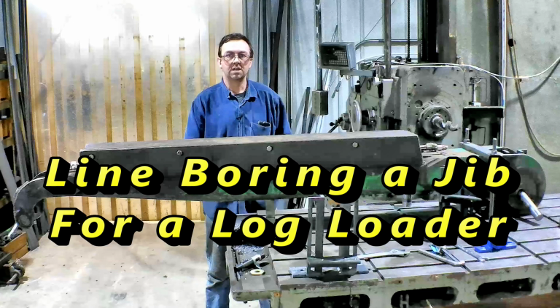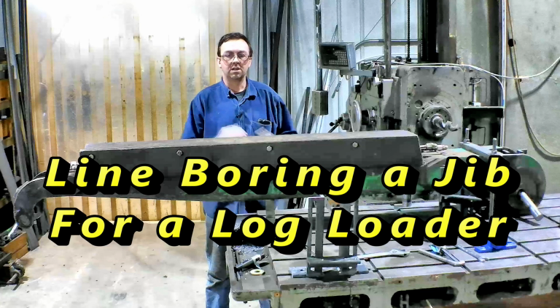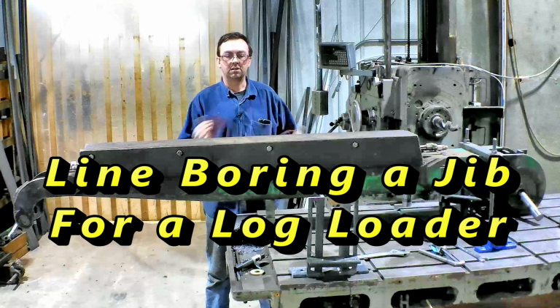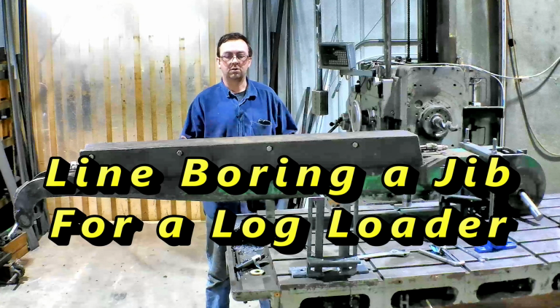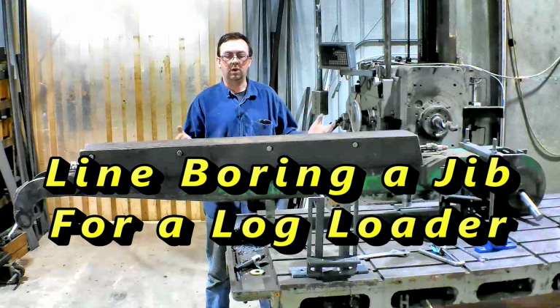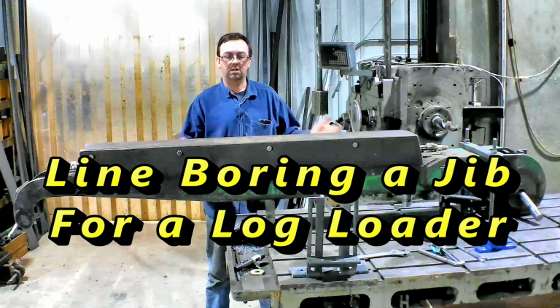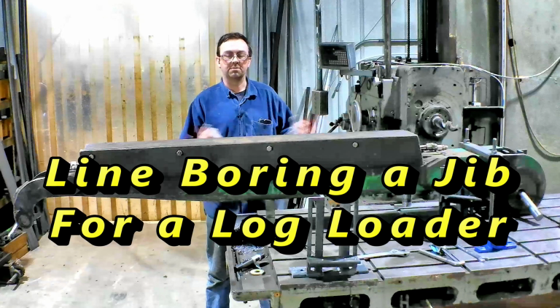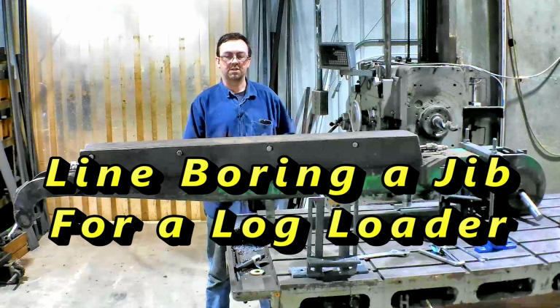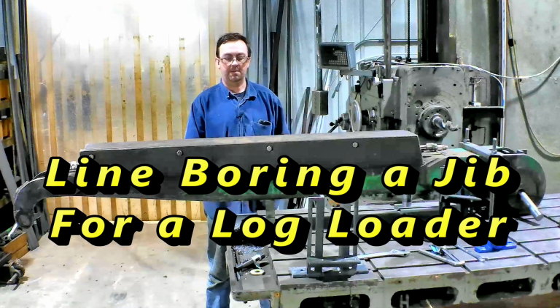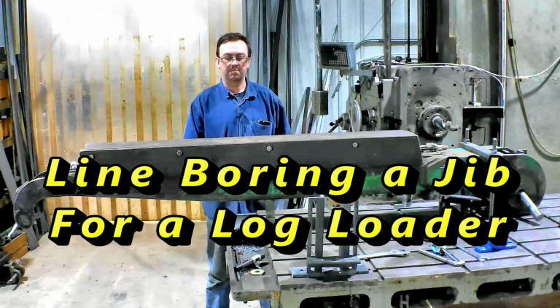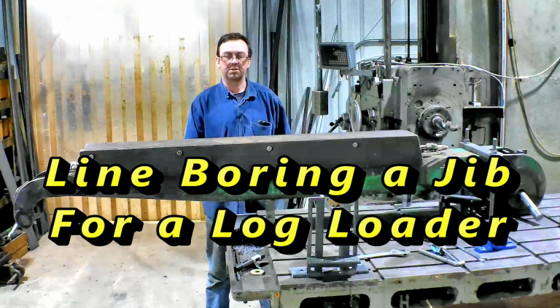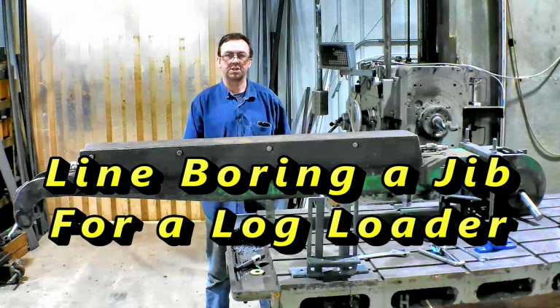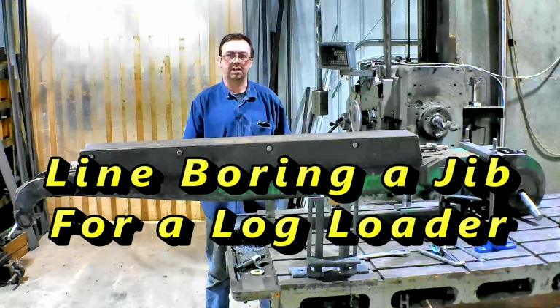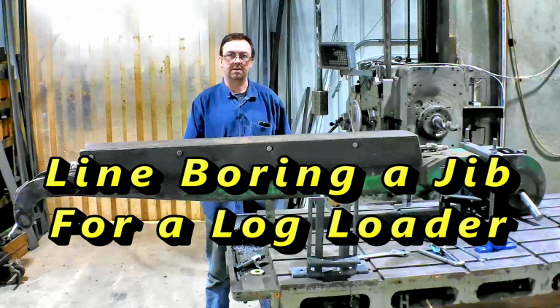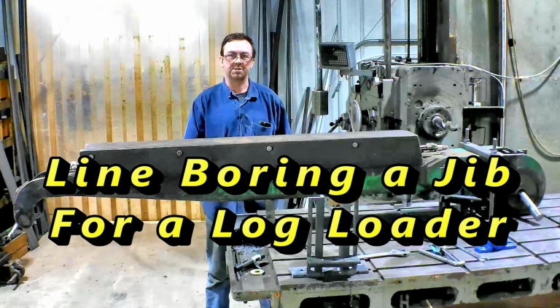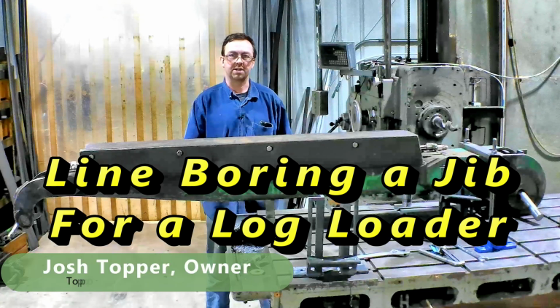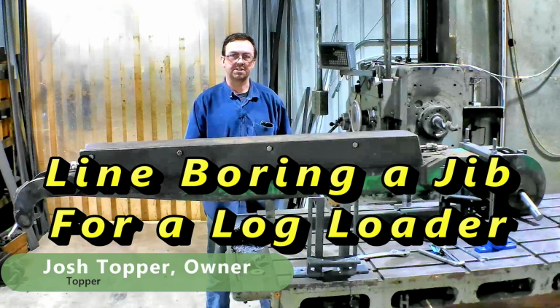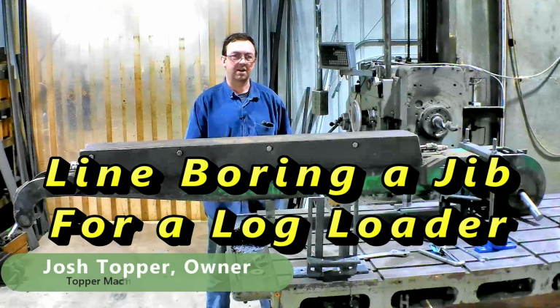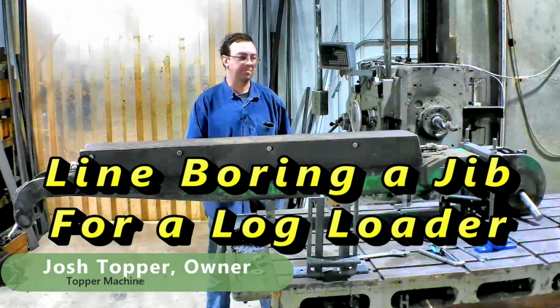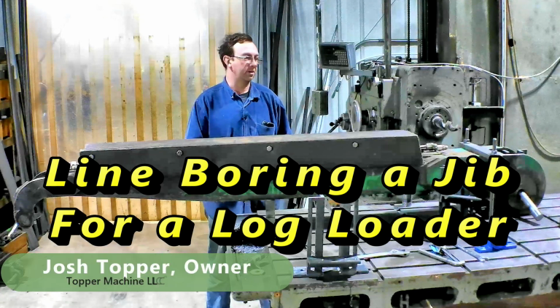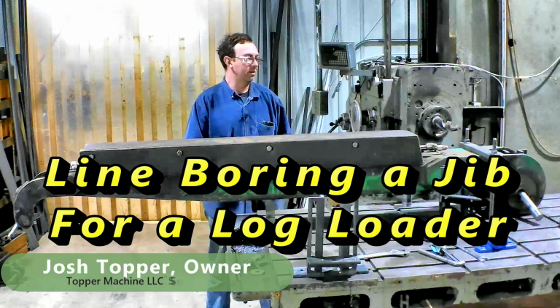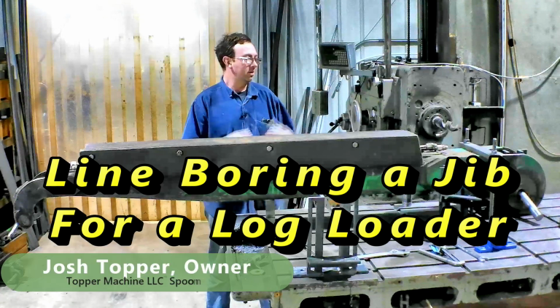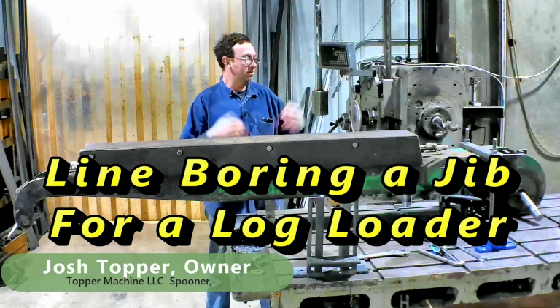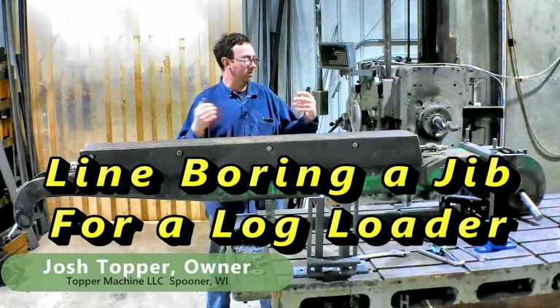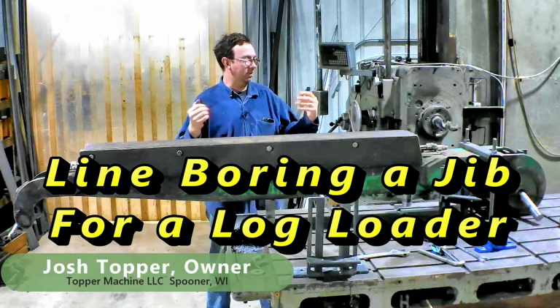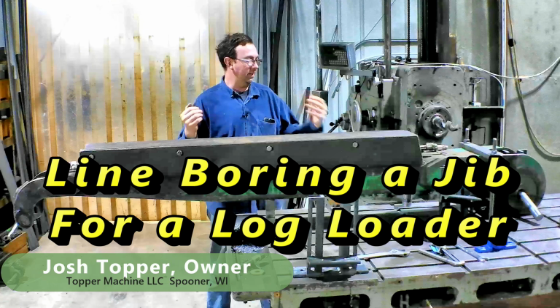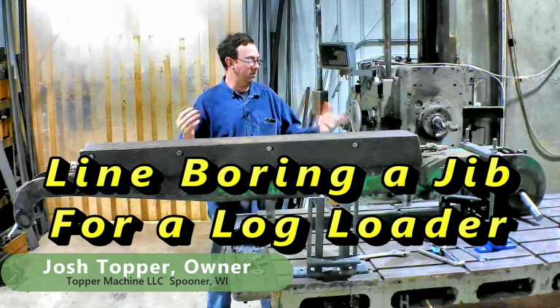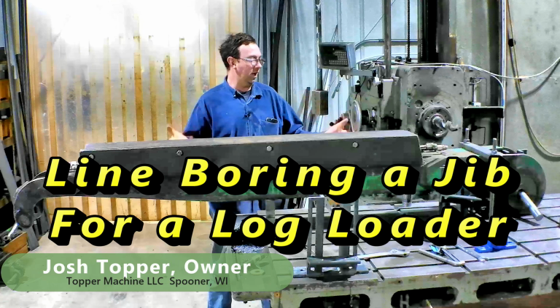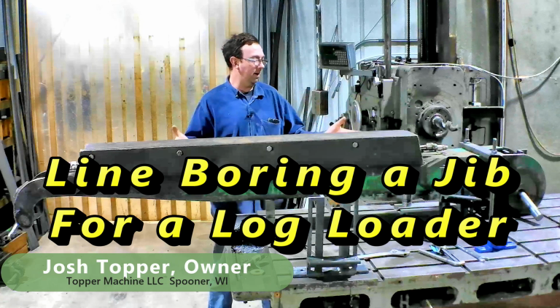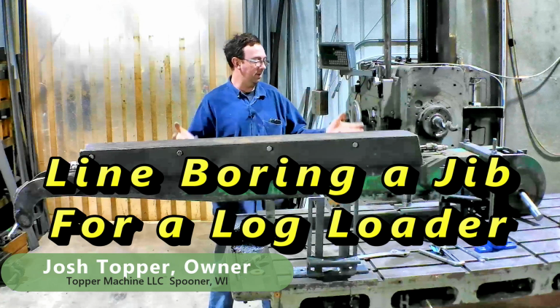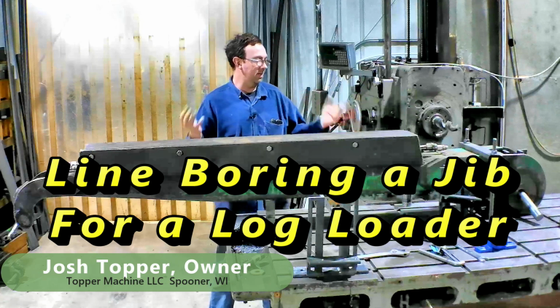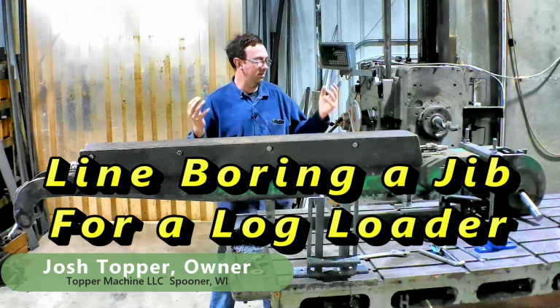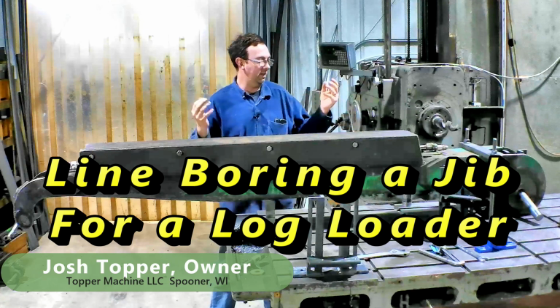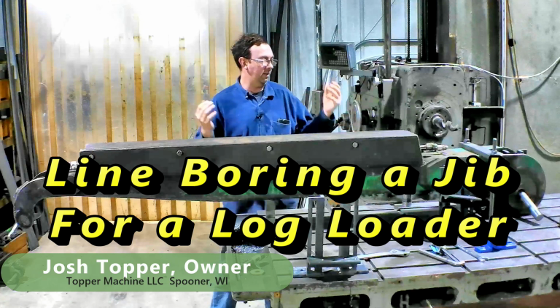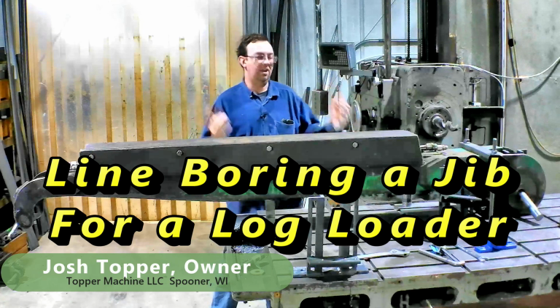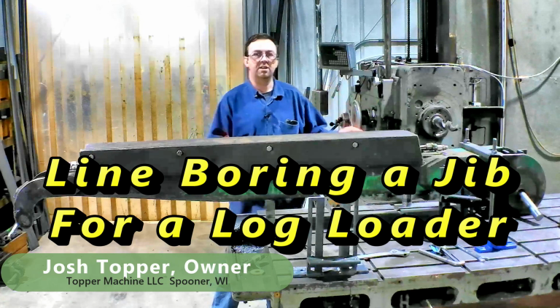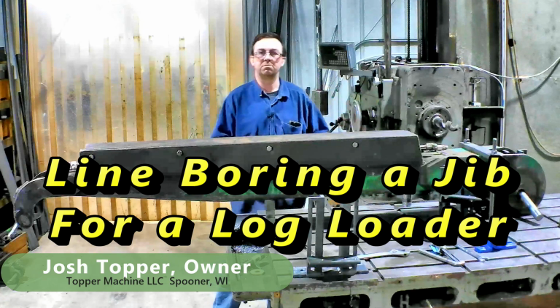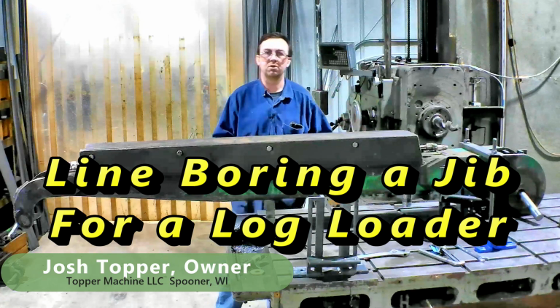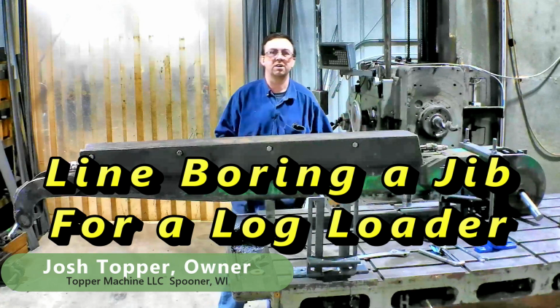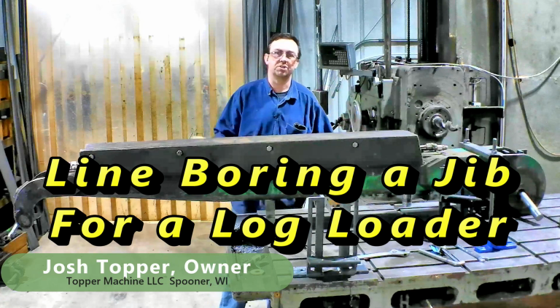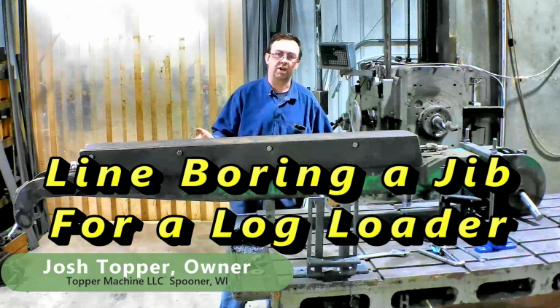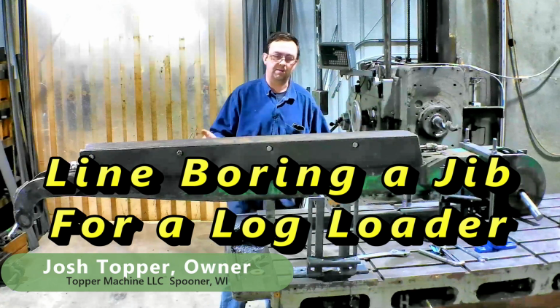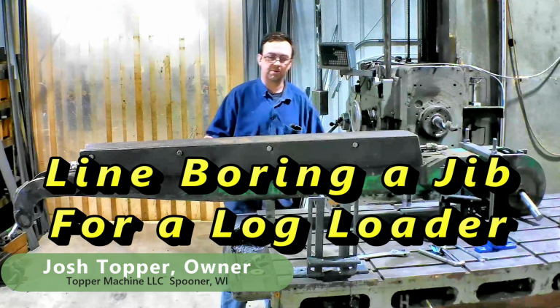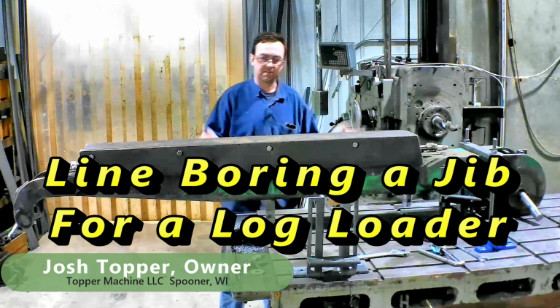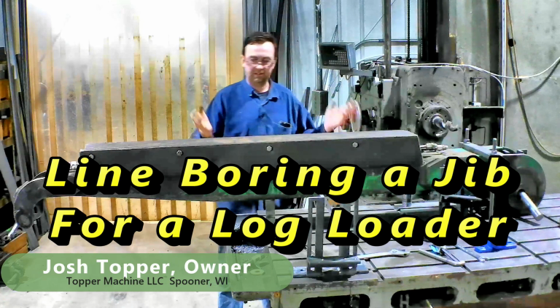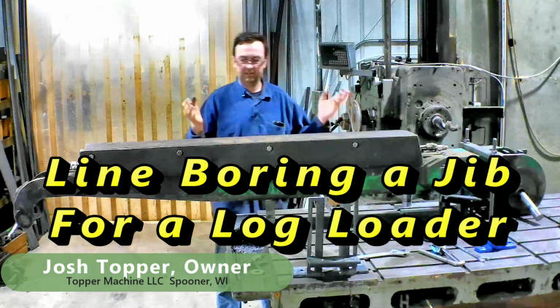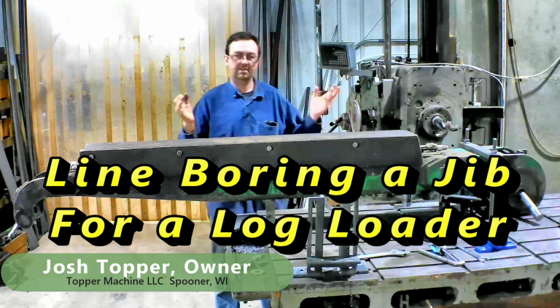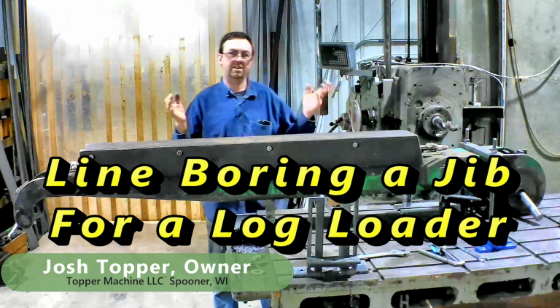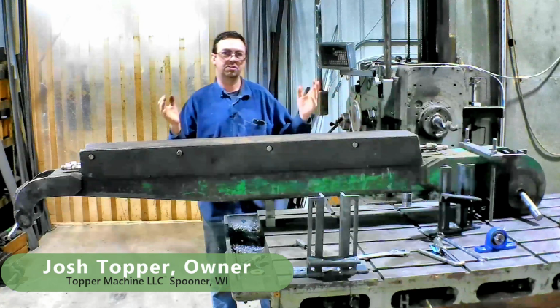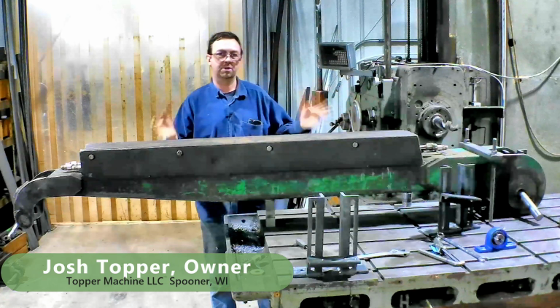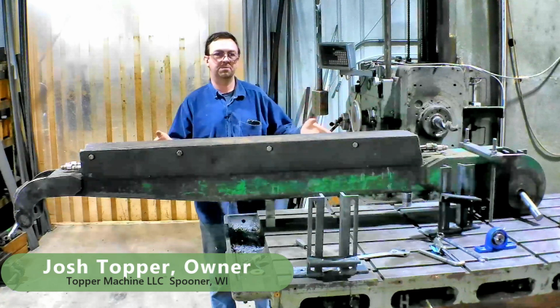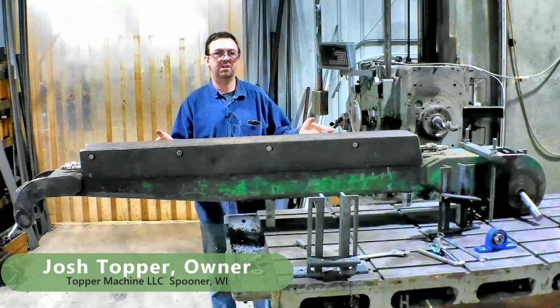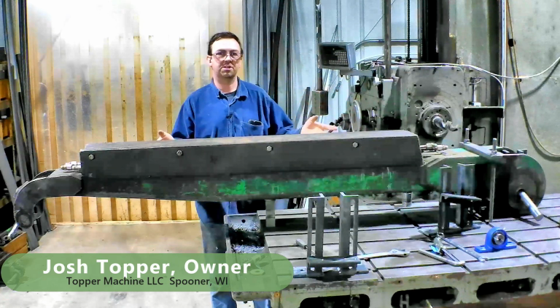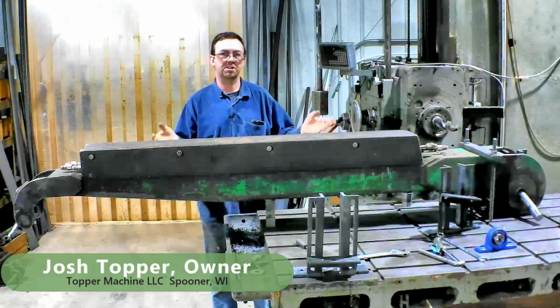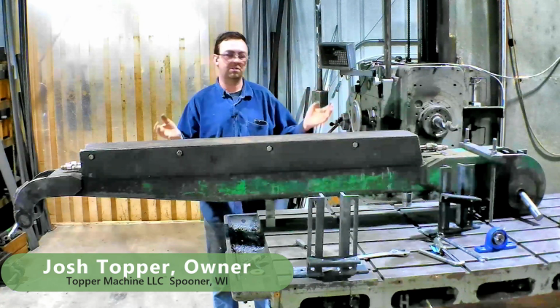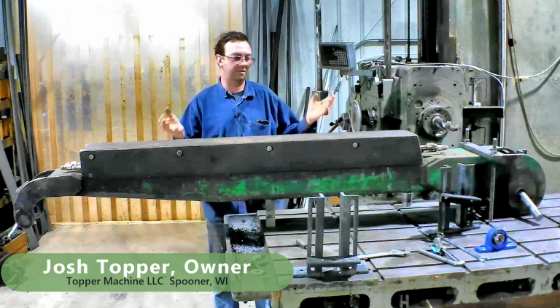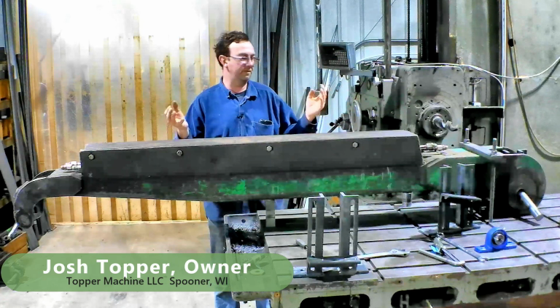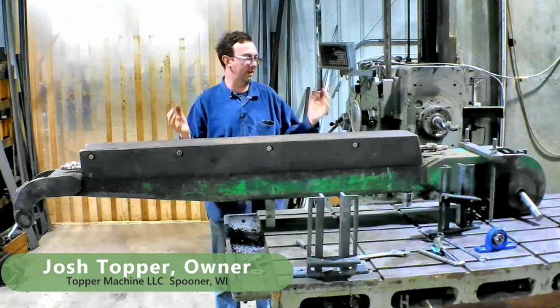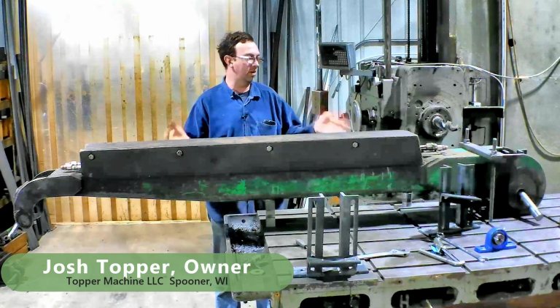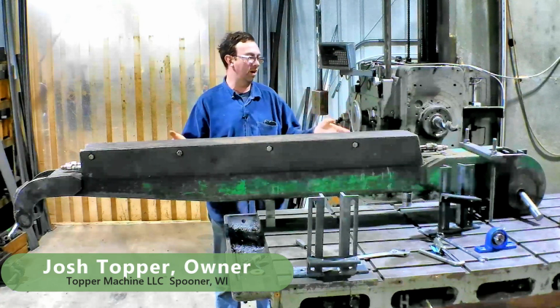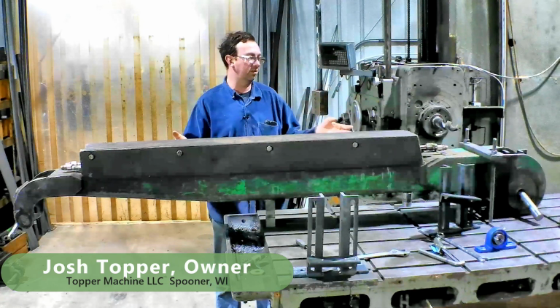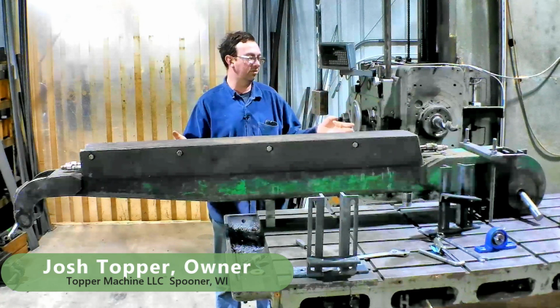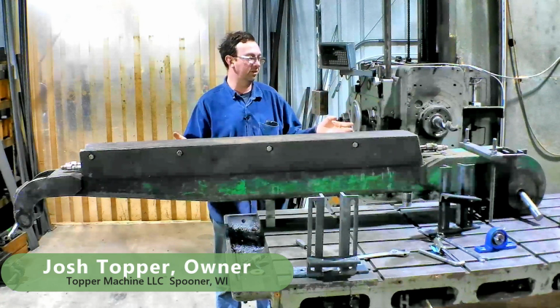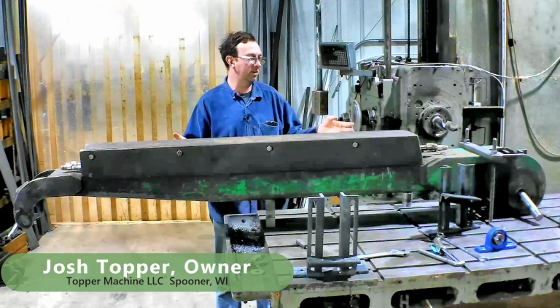Hello, welcome to Topper Machine. I'm Josh Topper. So today's job is a line boring job. This is a jib section off of a log loader.